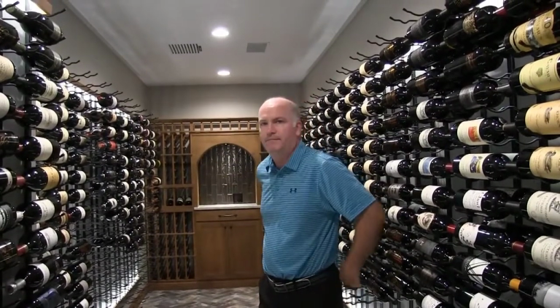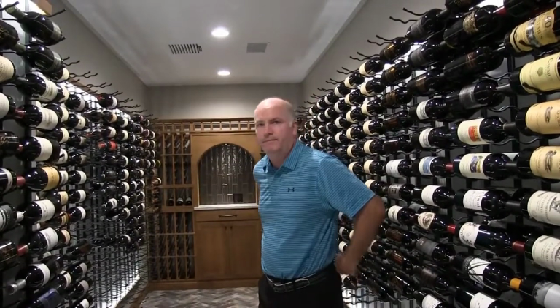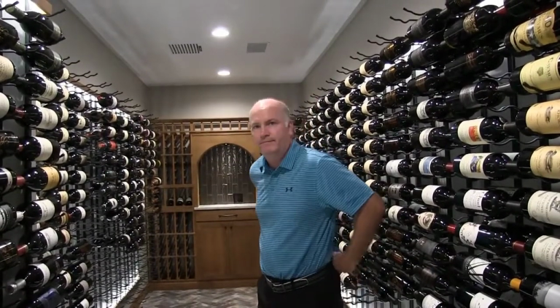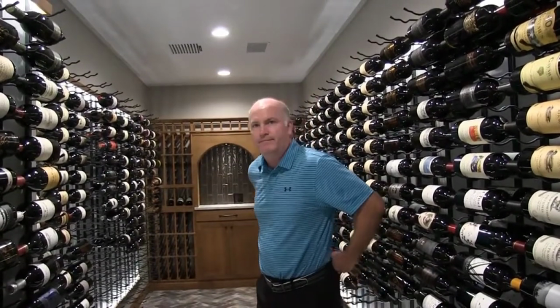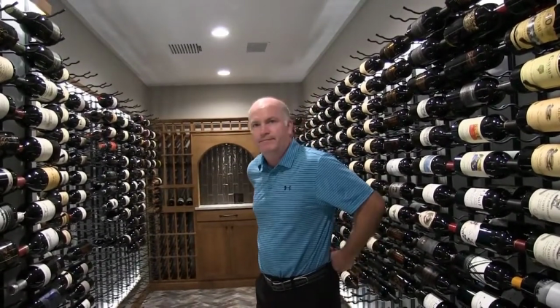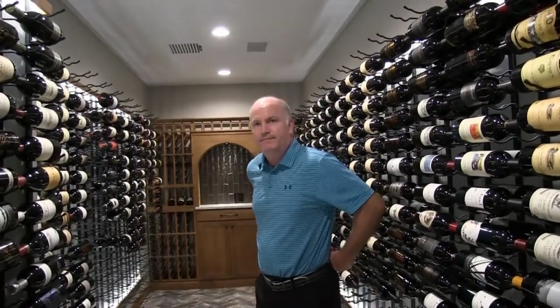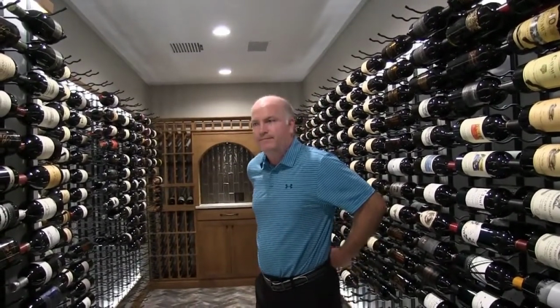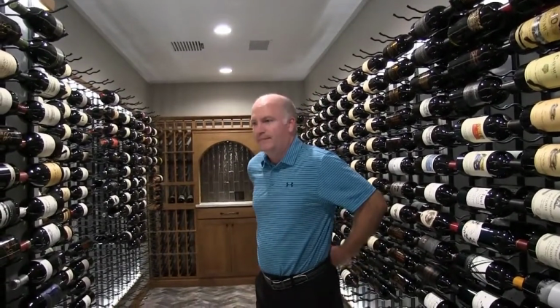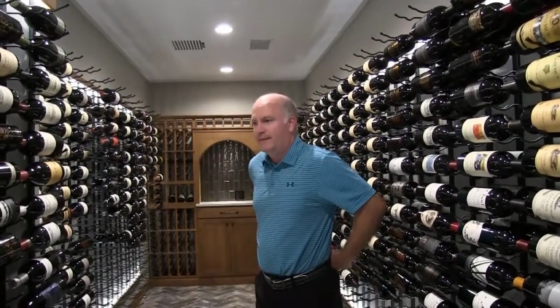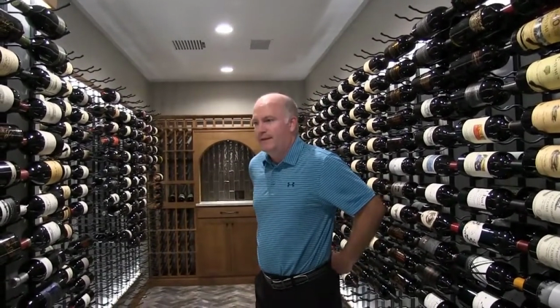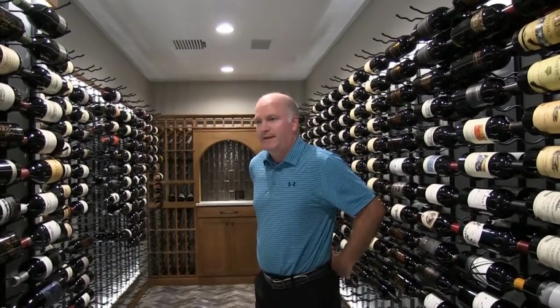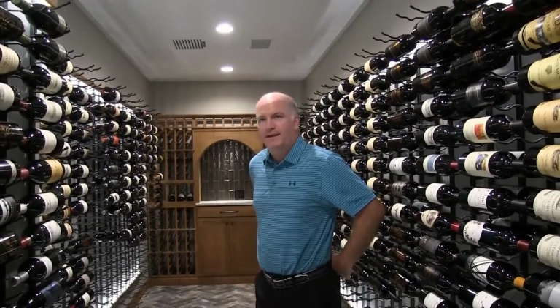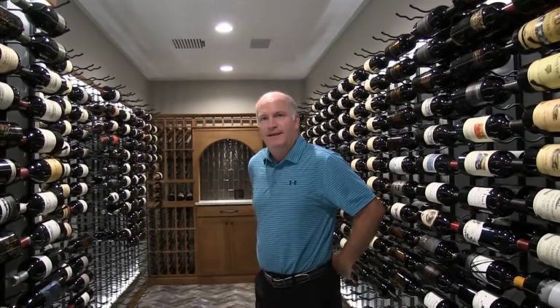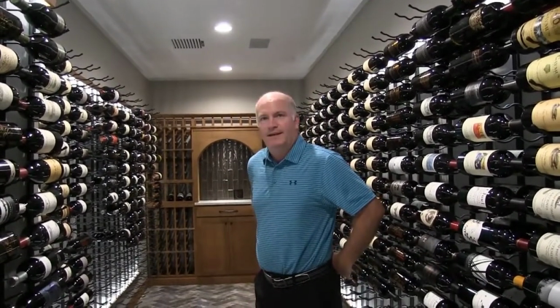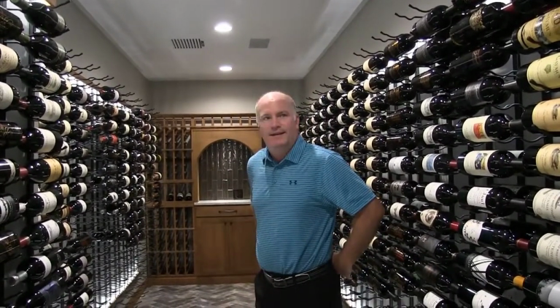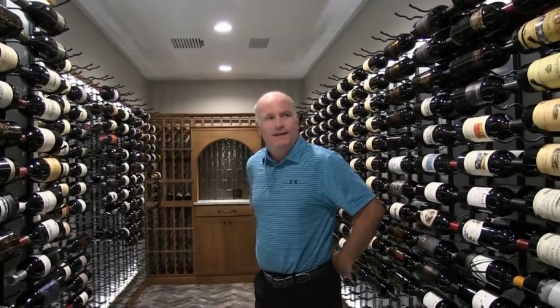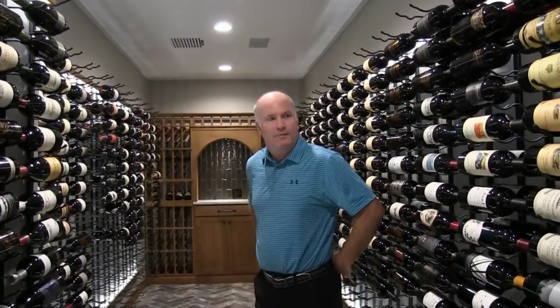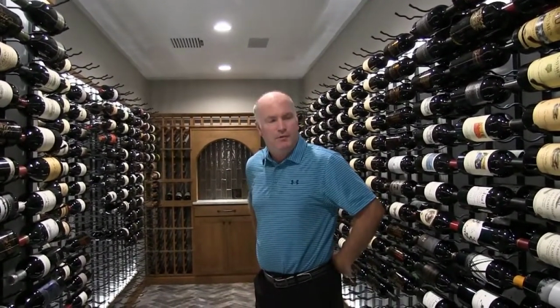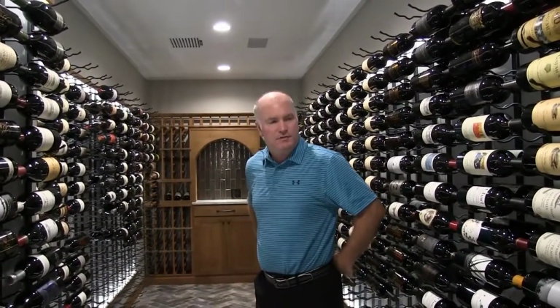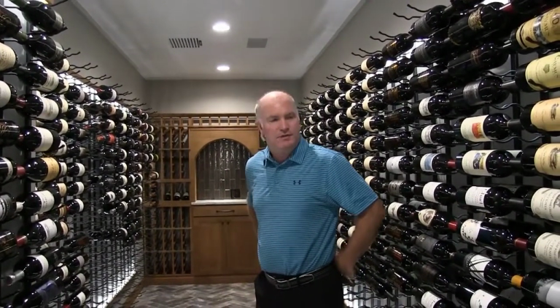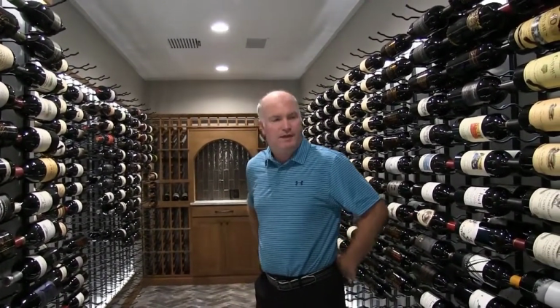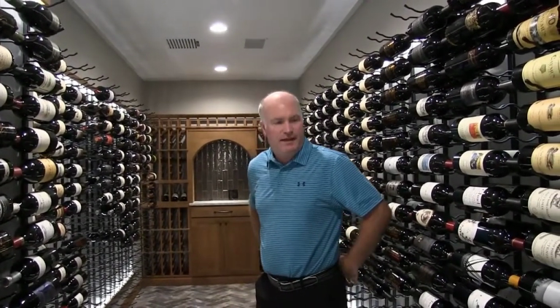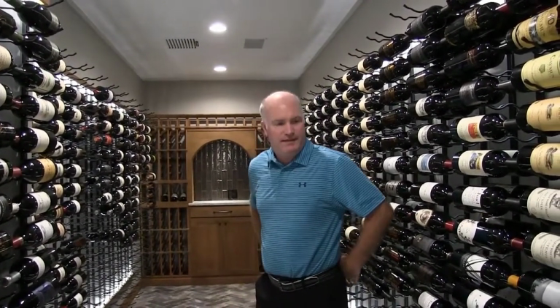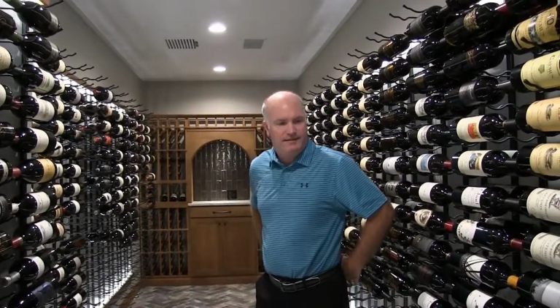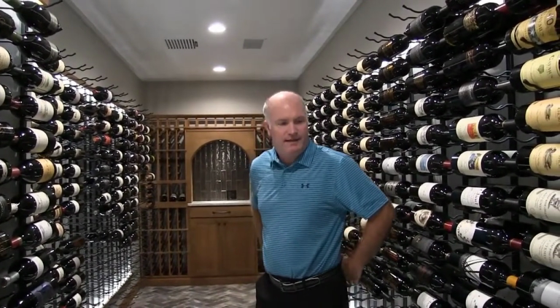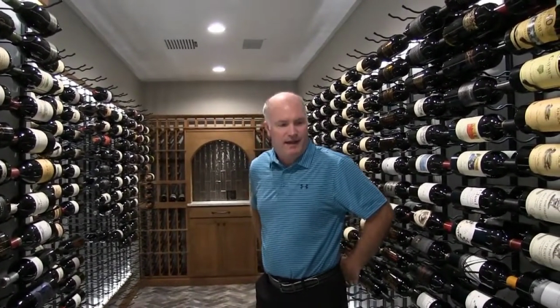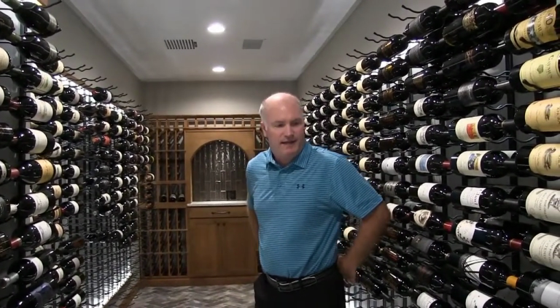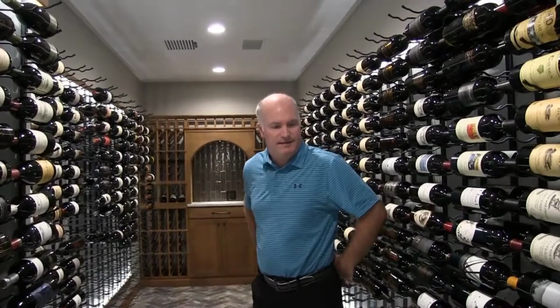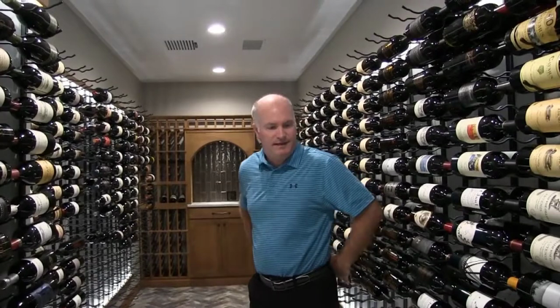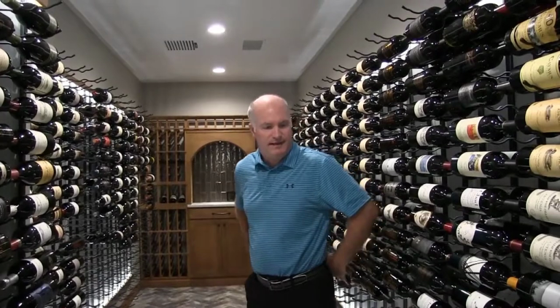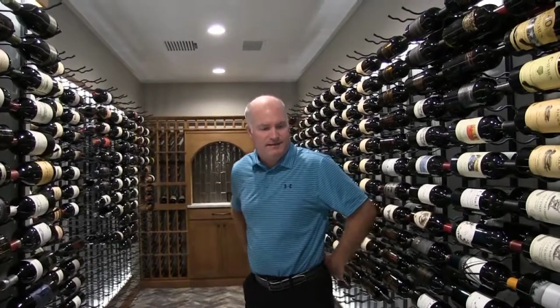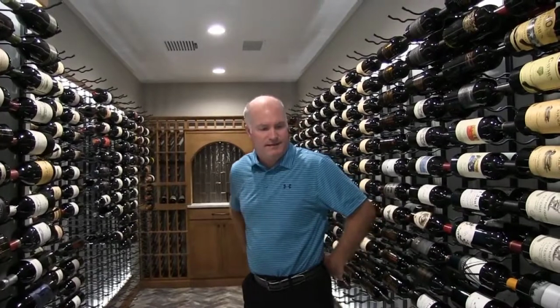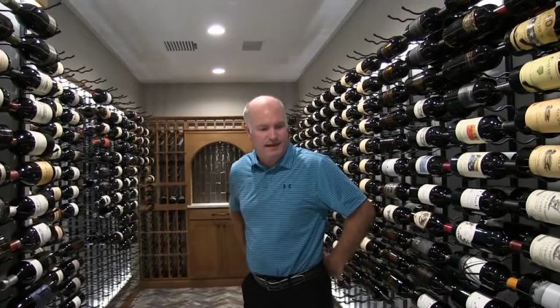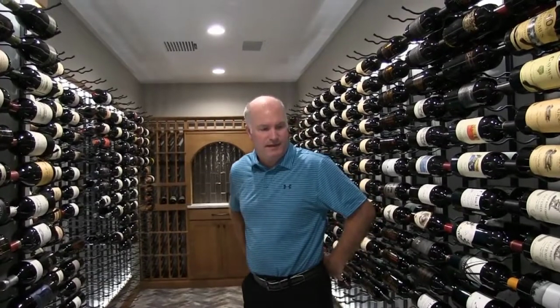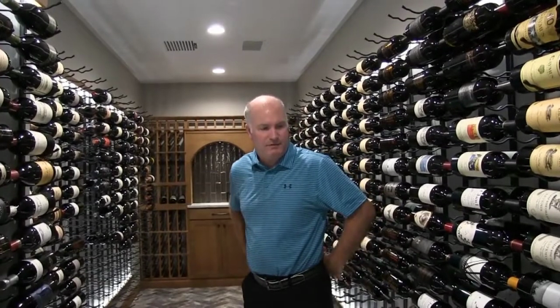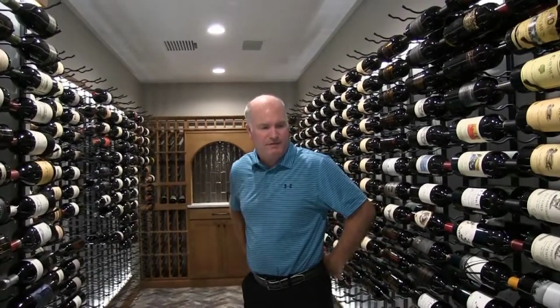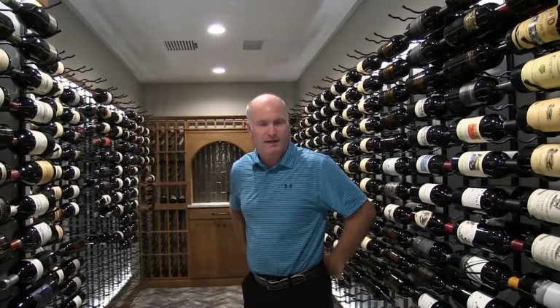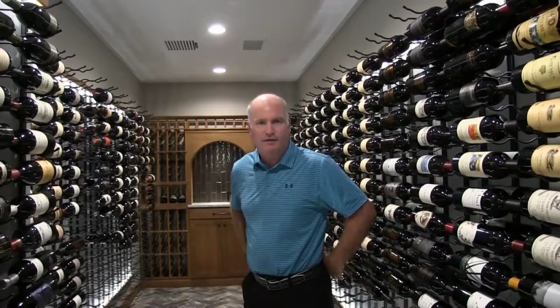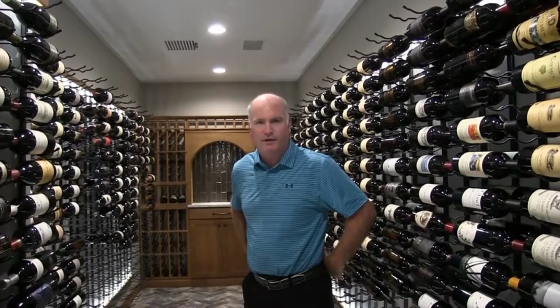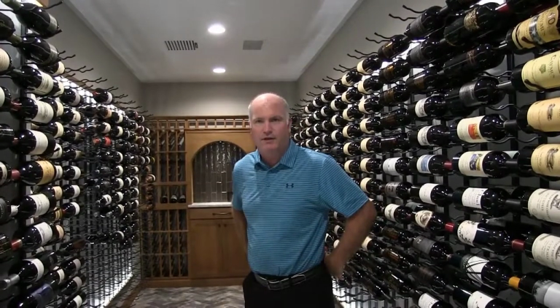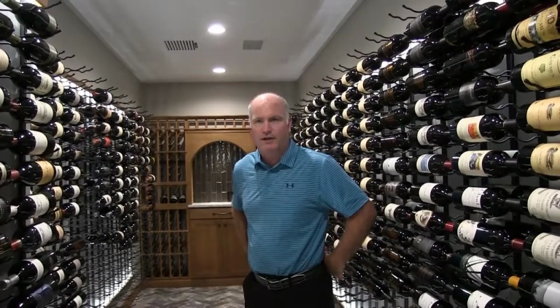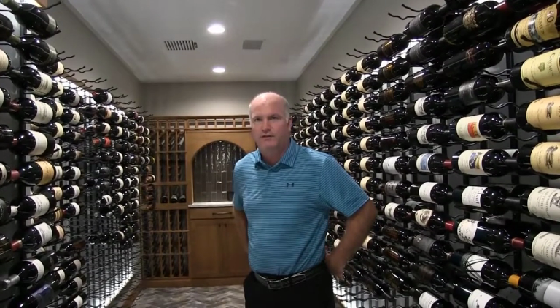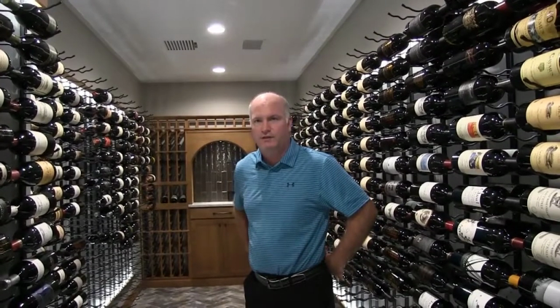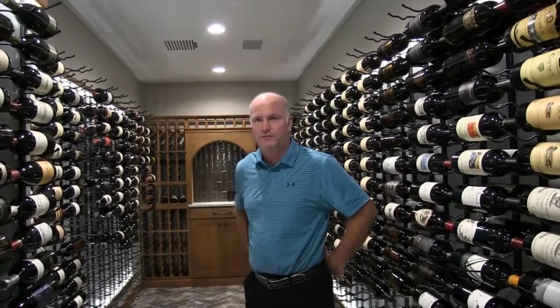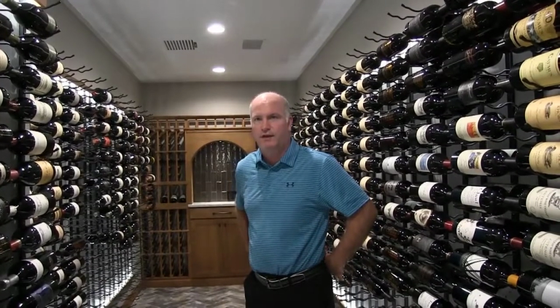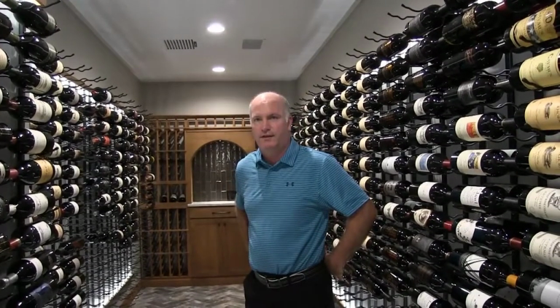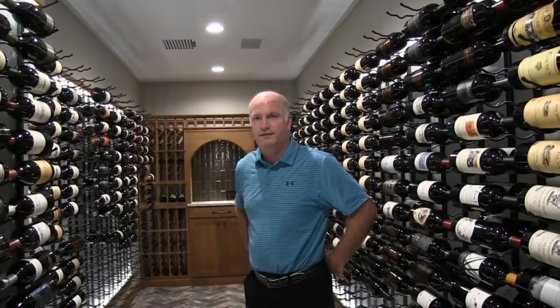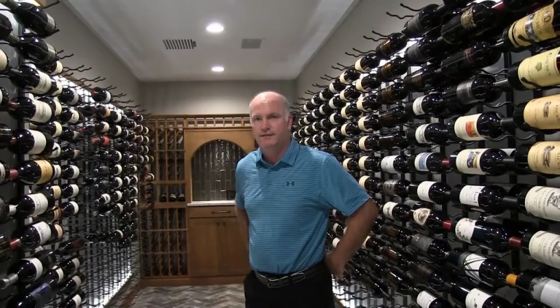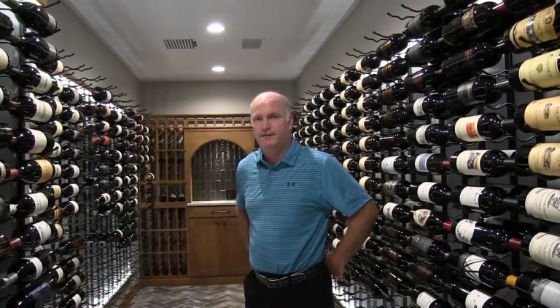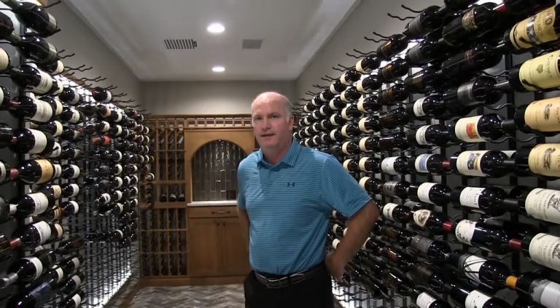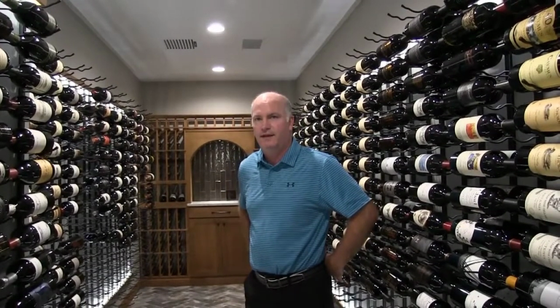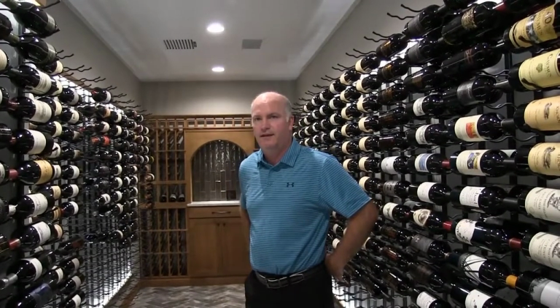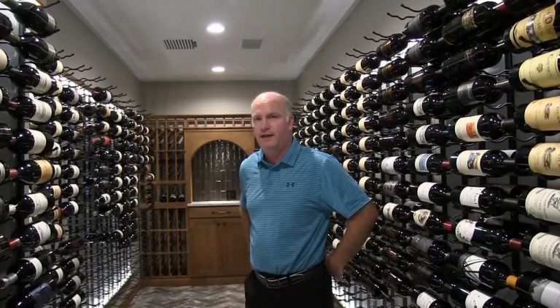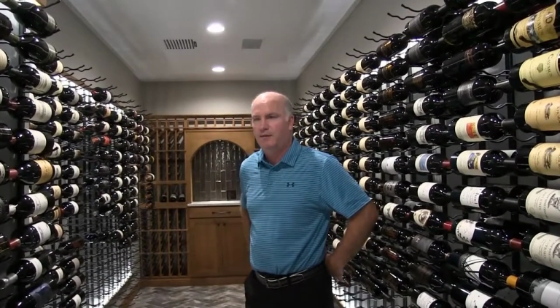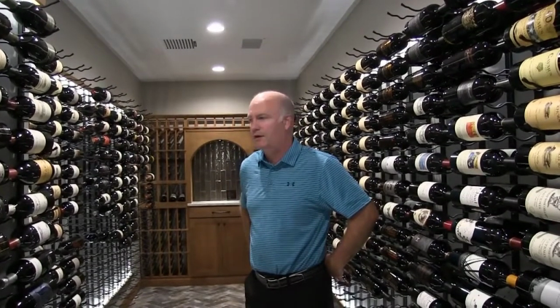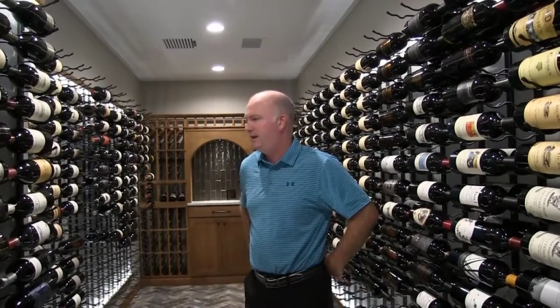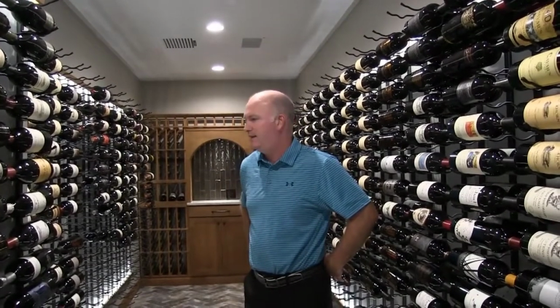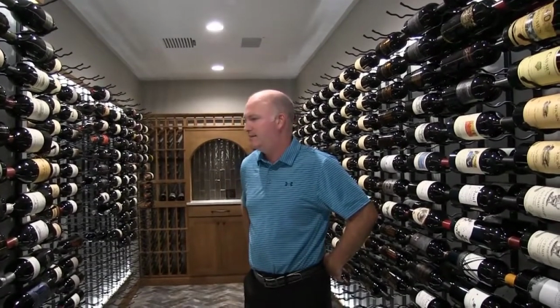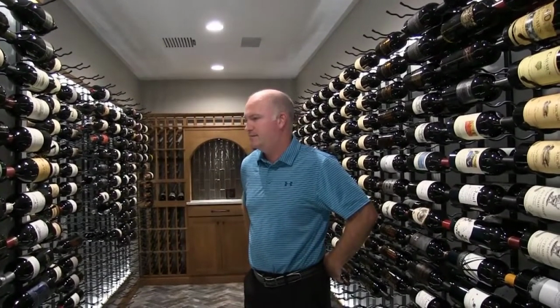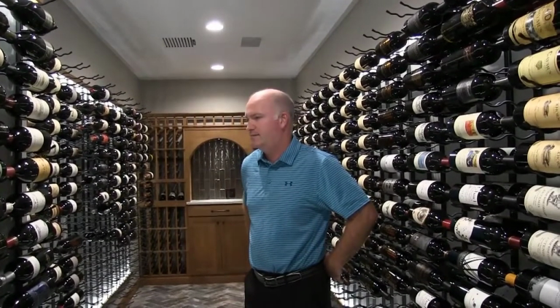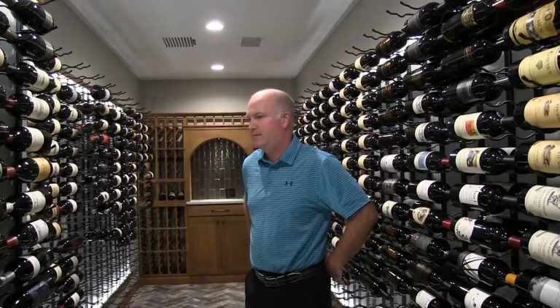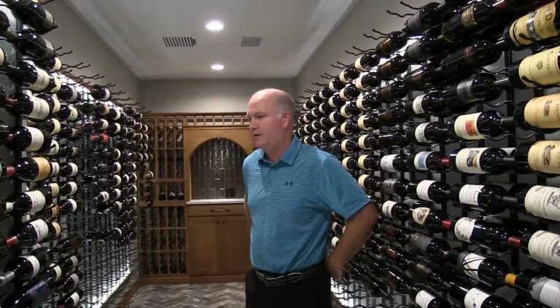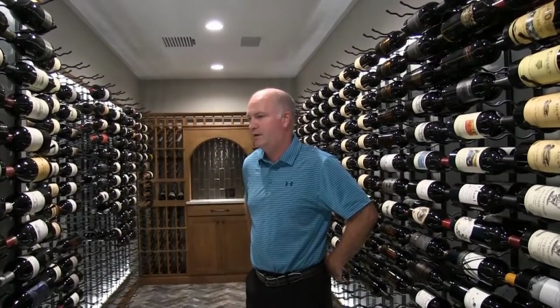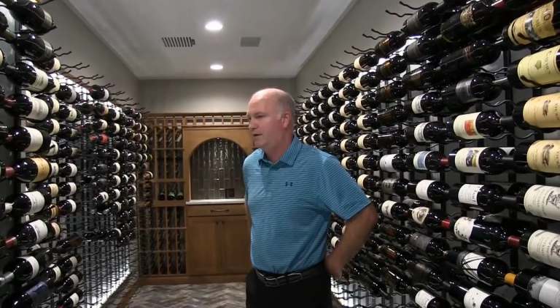It looks like mostly reds. Mostly reds. Yeah, I'd say that's 90% of our collection is reds. Cabernets primarily.